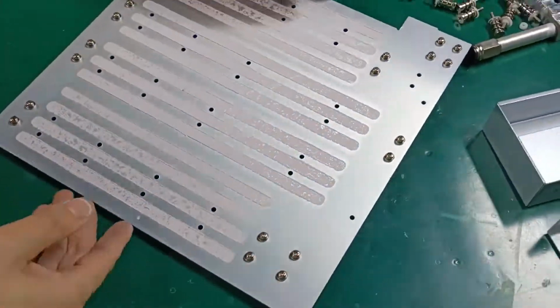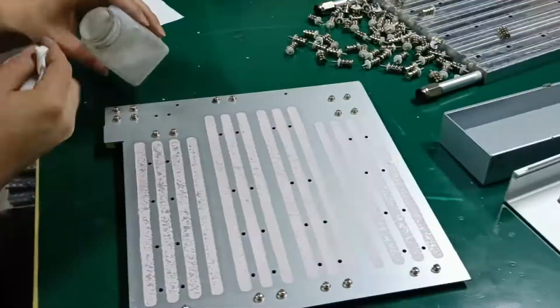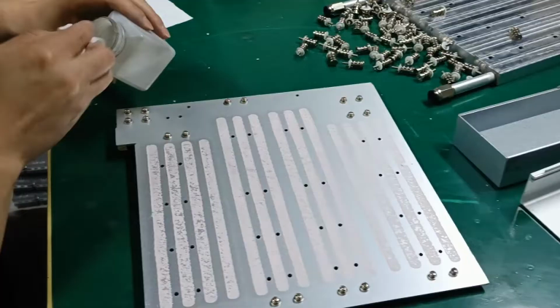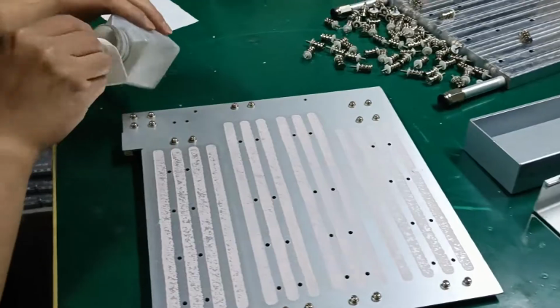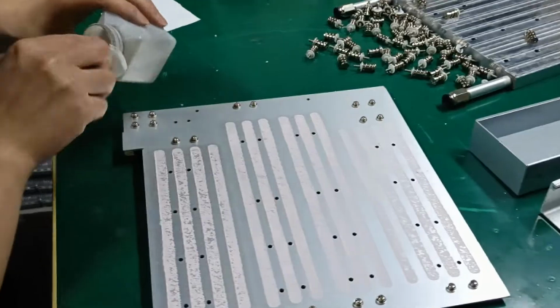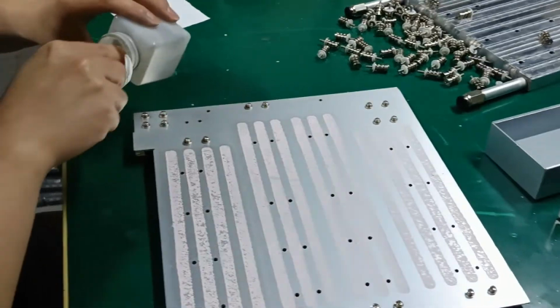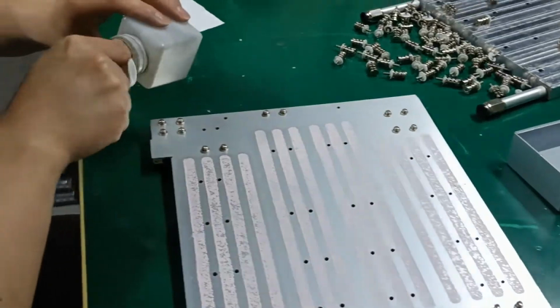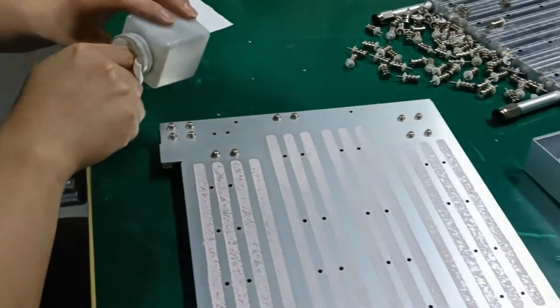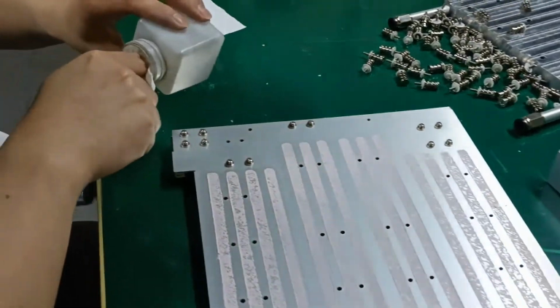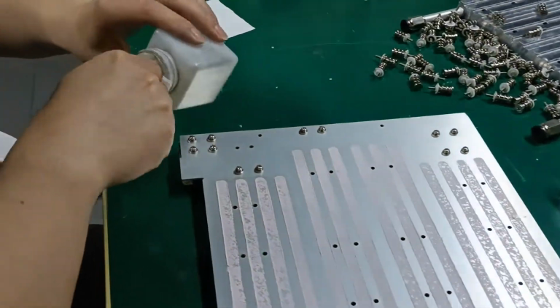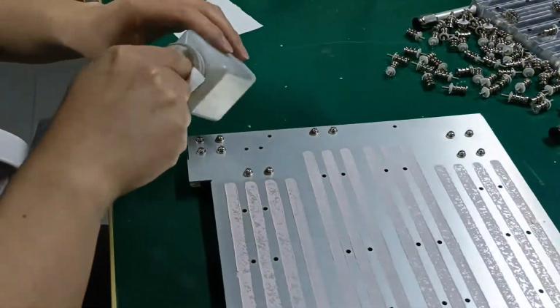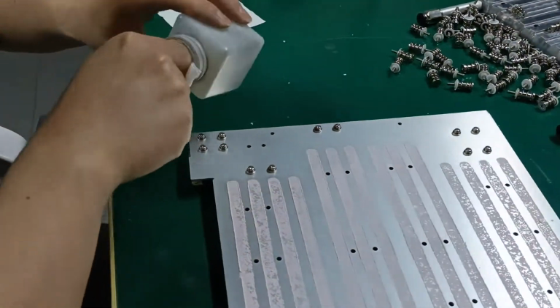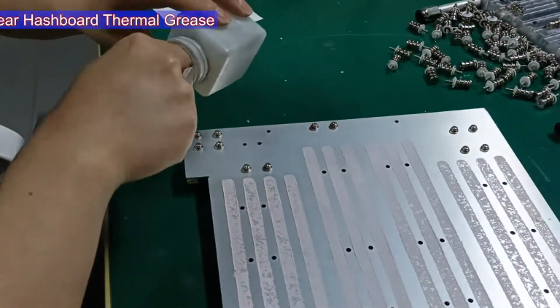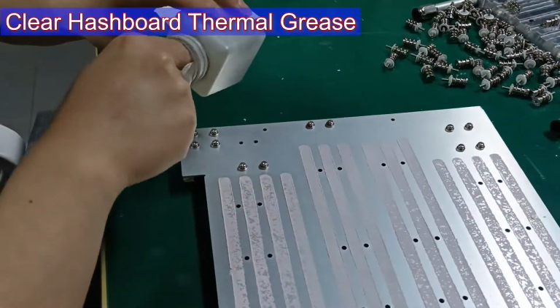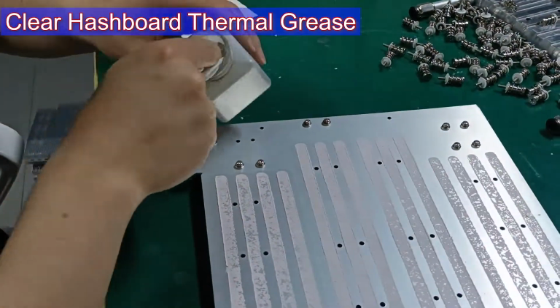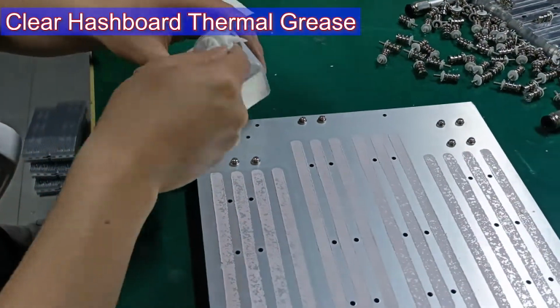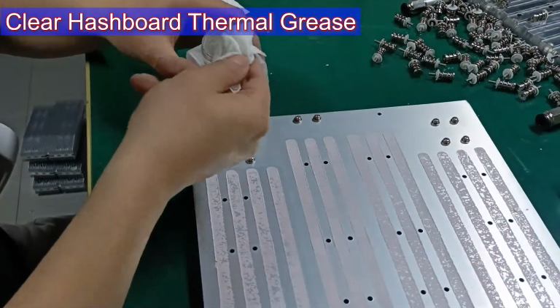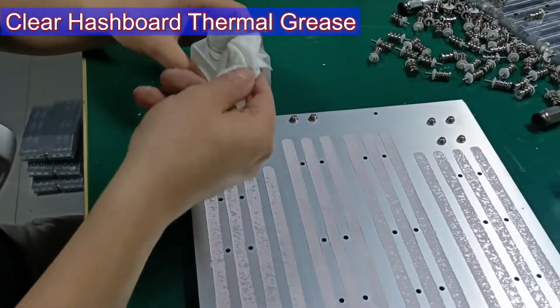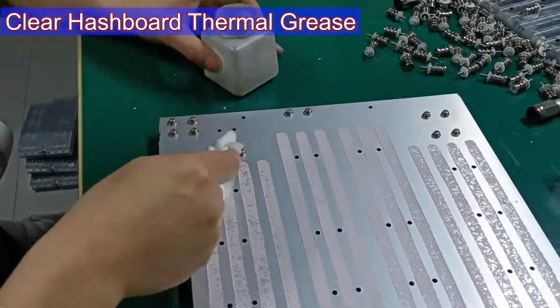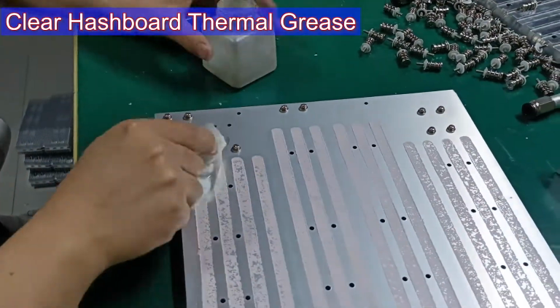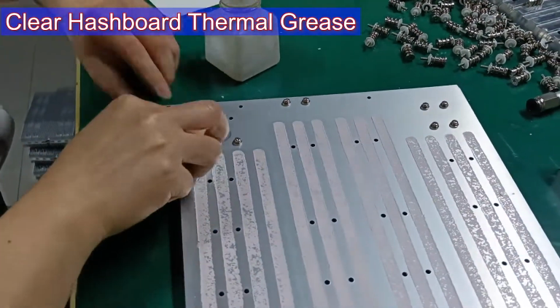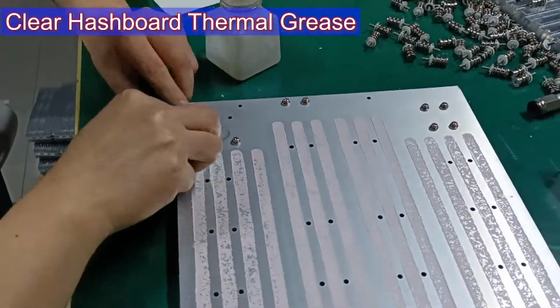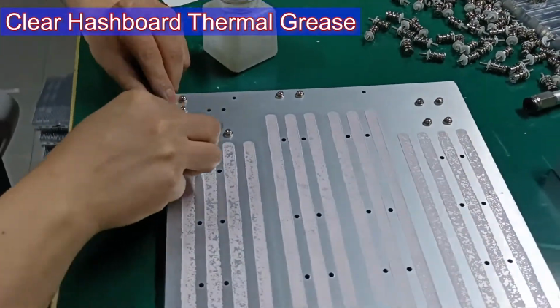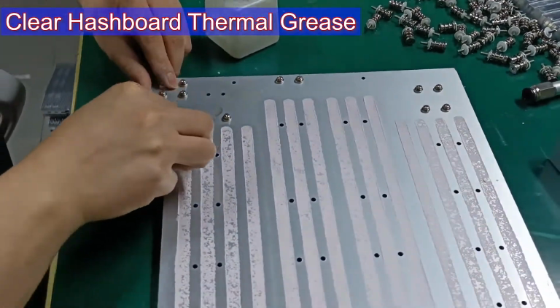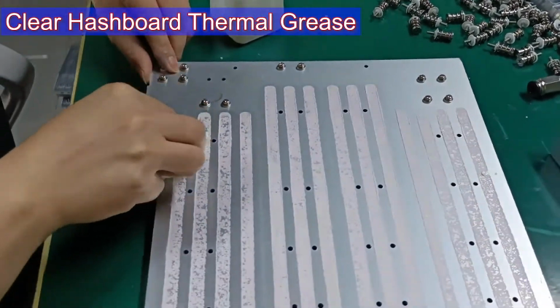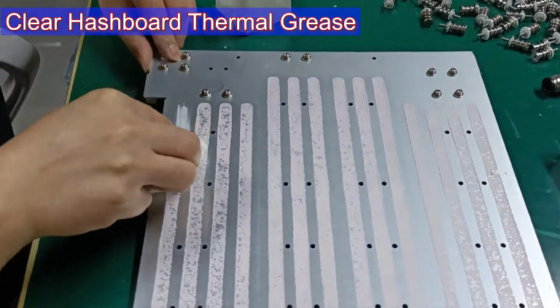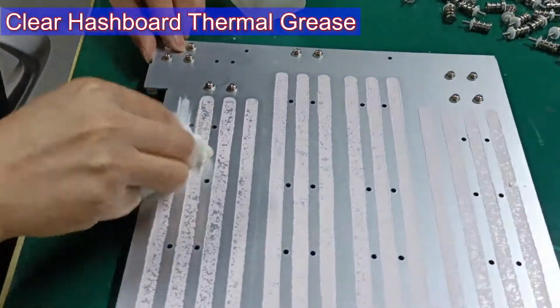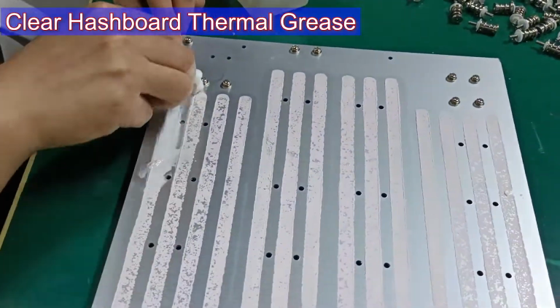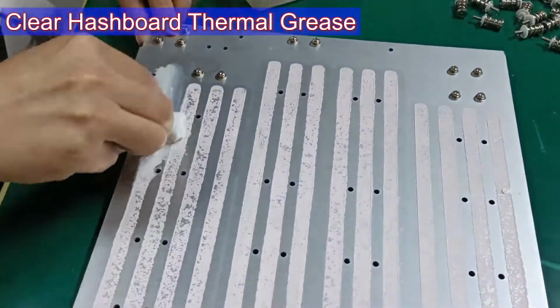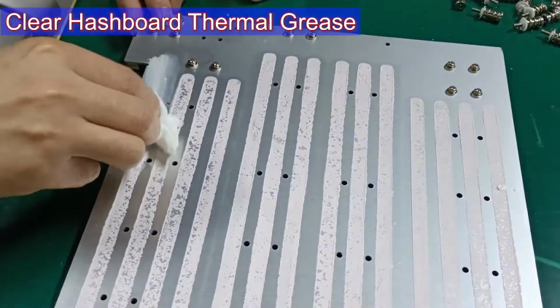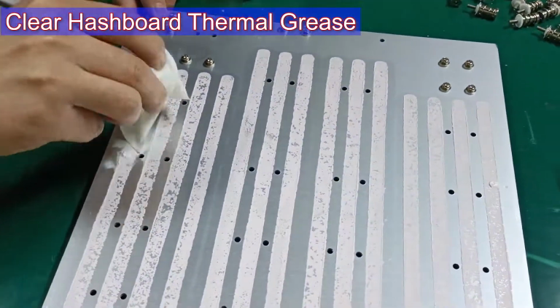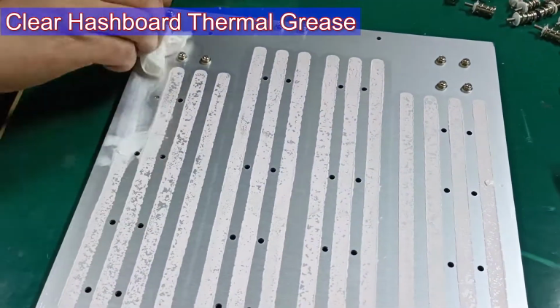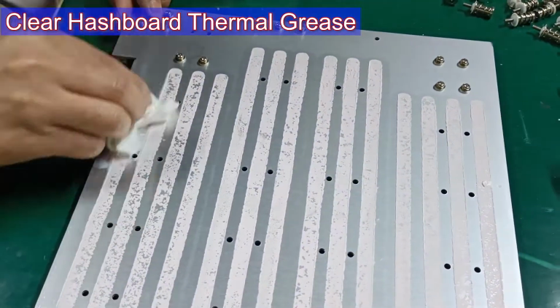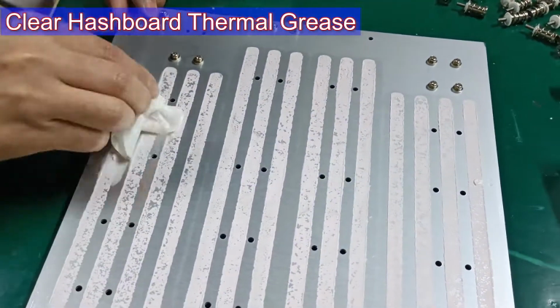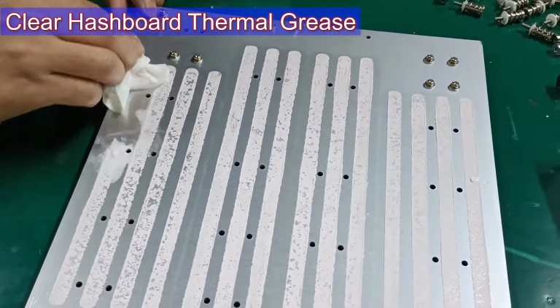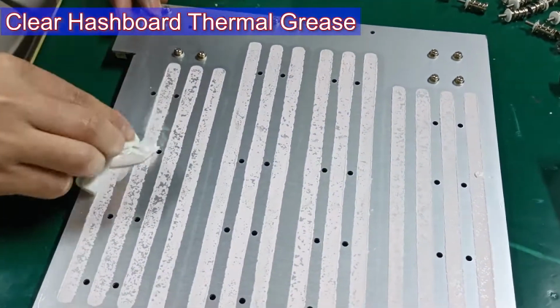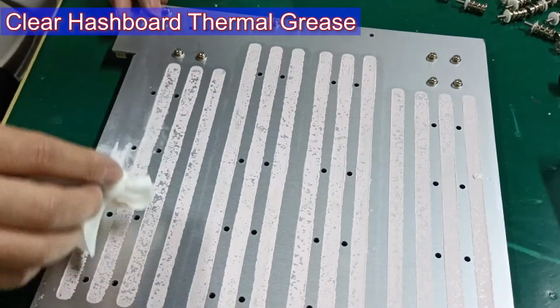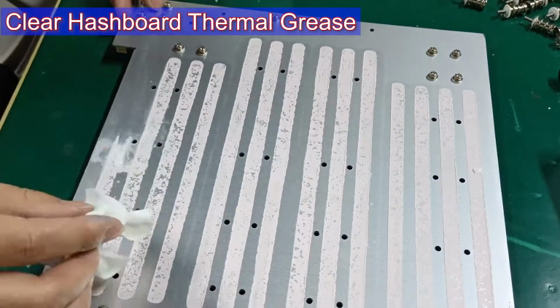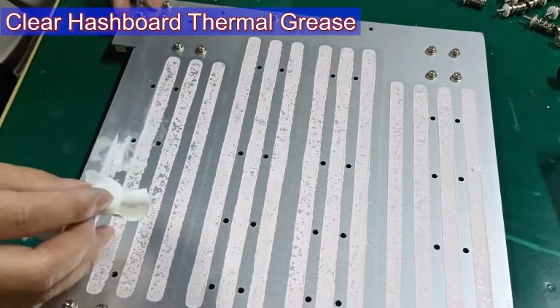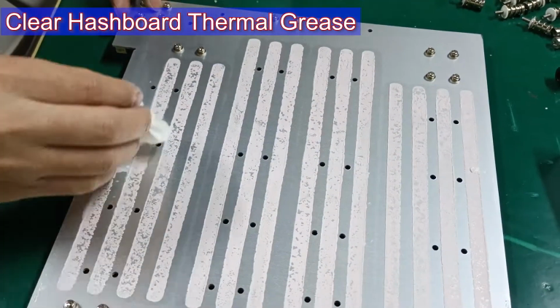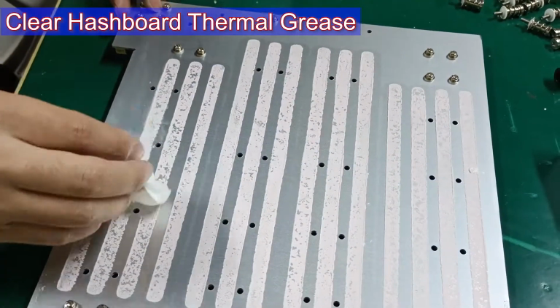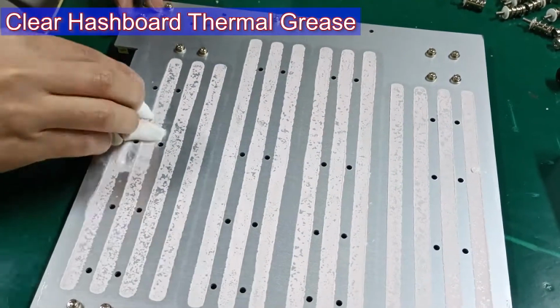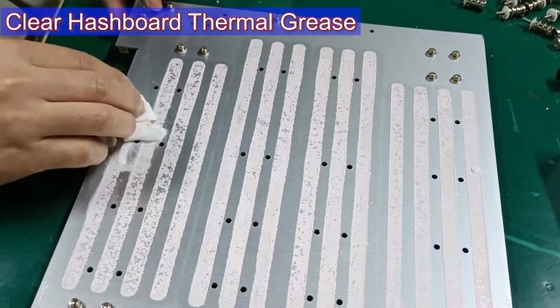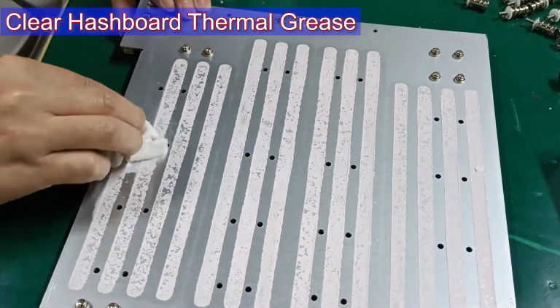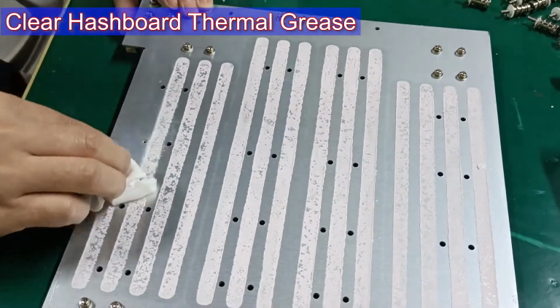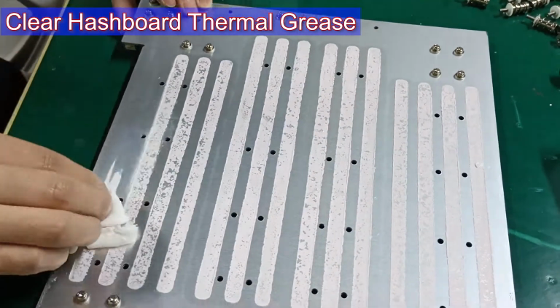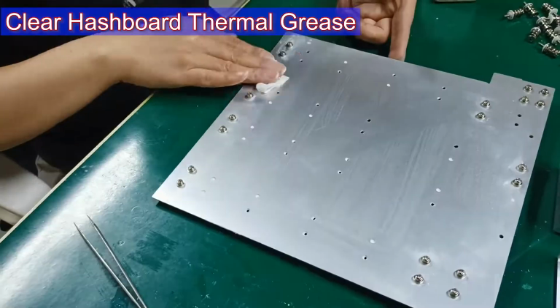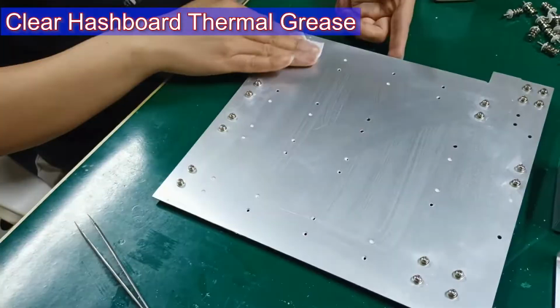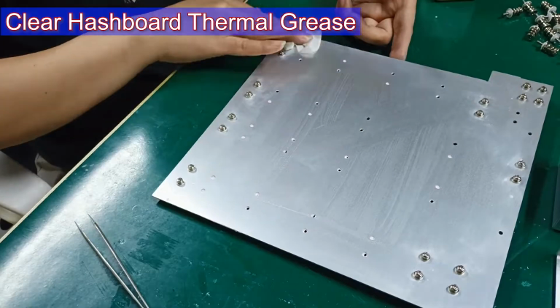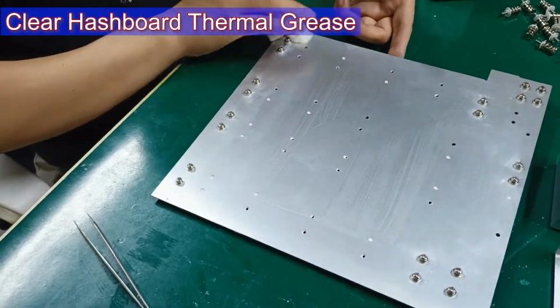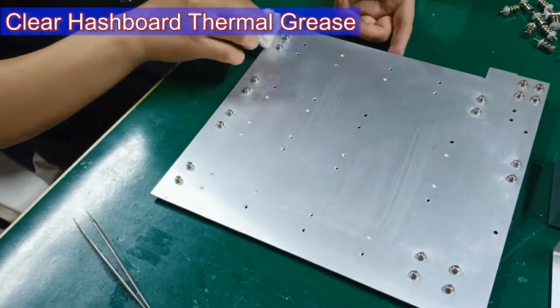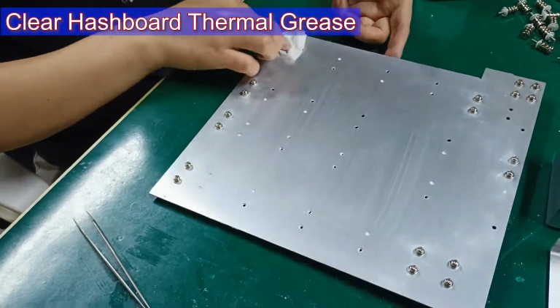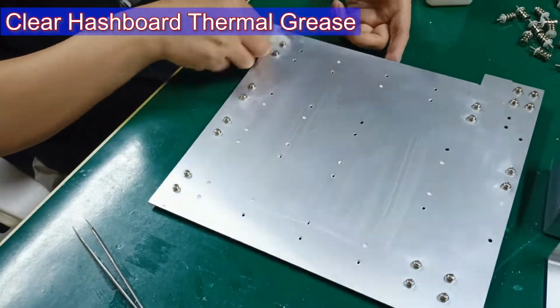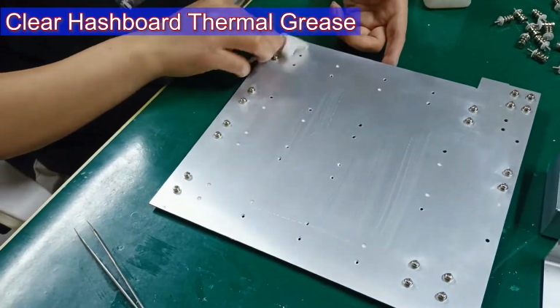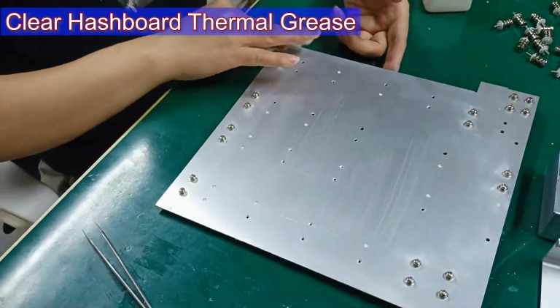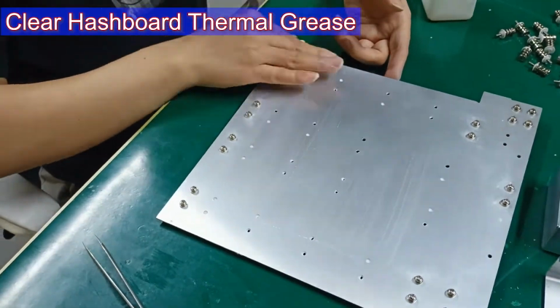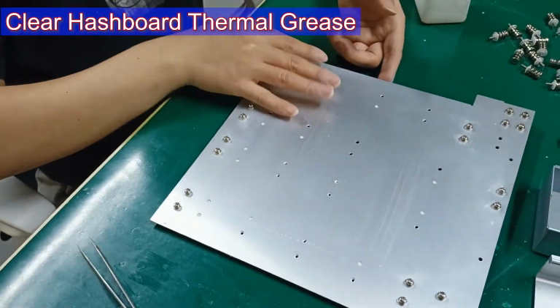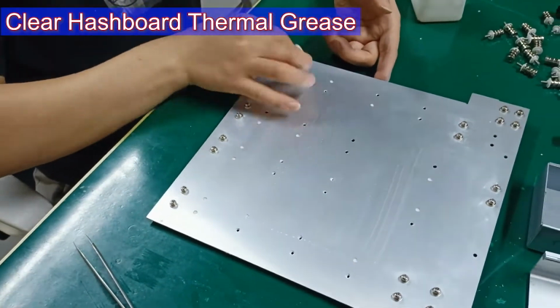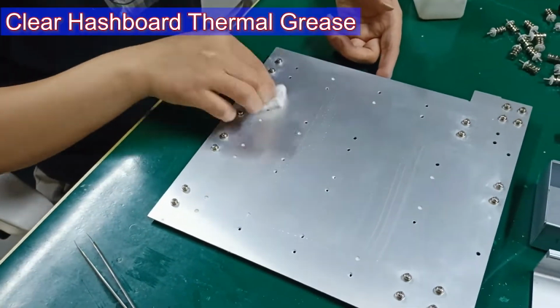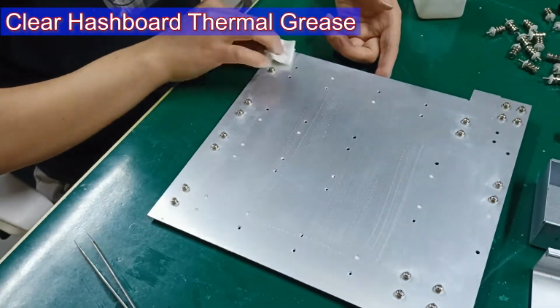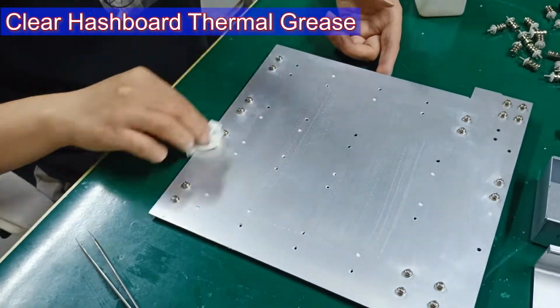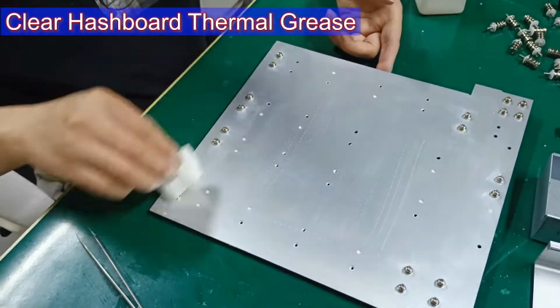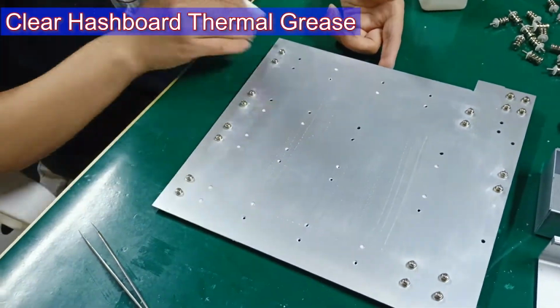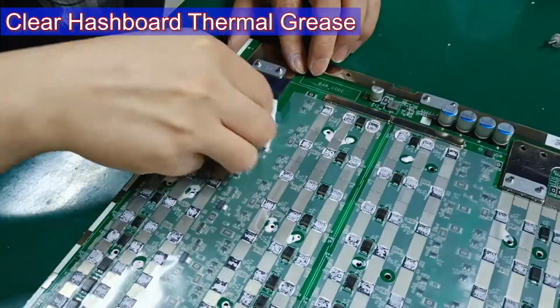Step 3: Use the dust cloth and board washing water to clean the thermal grease on the front and back sides.